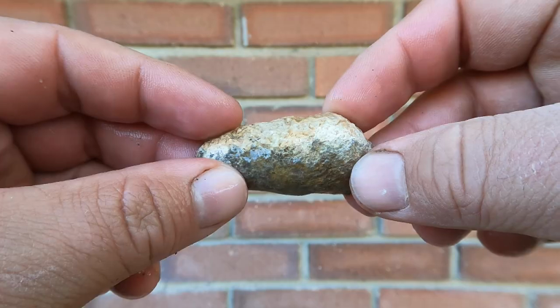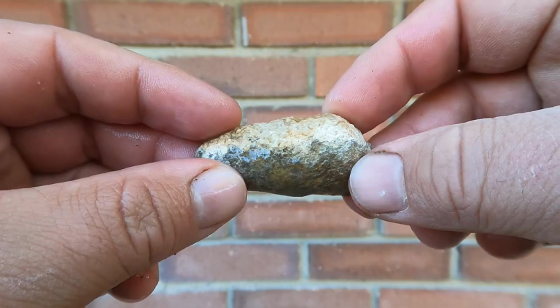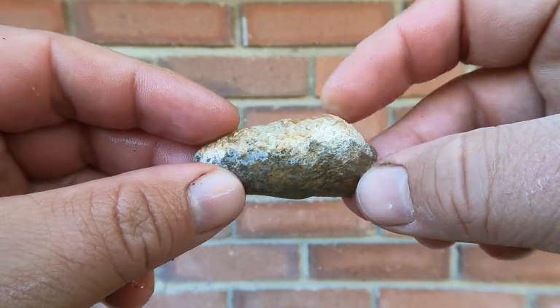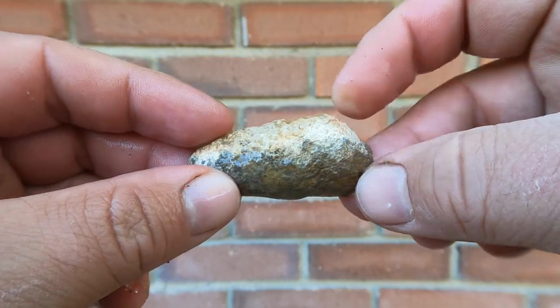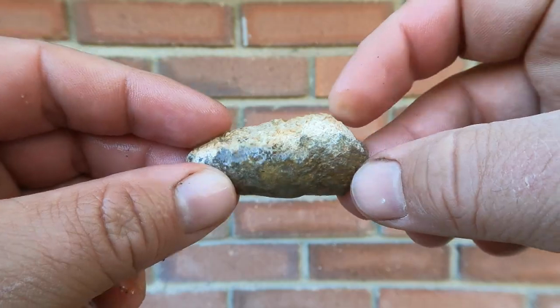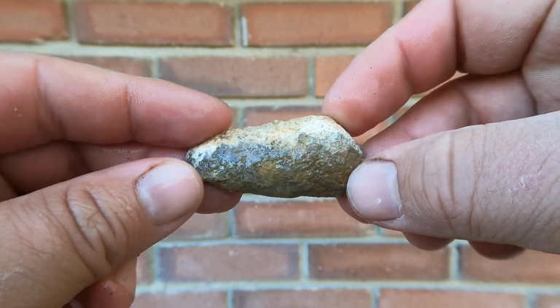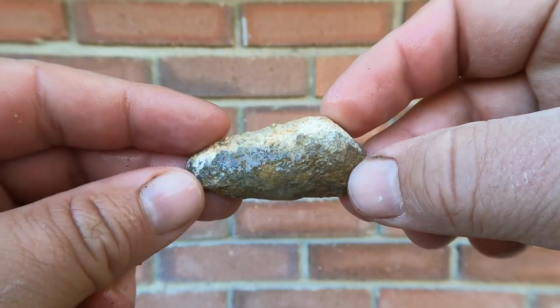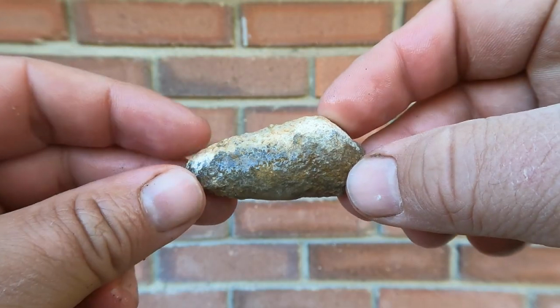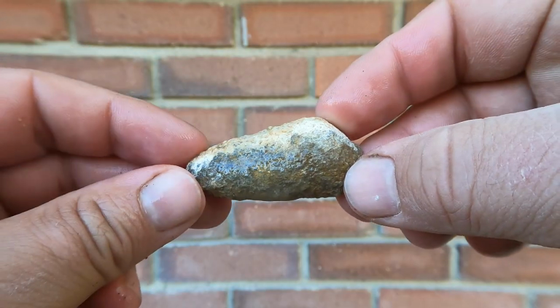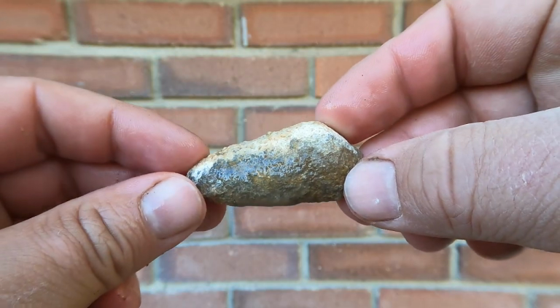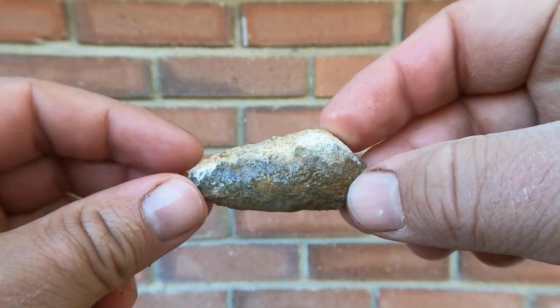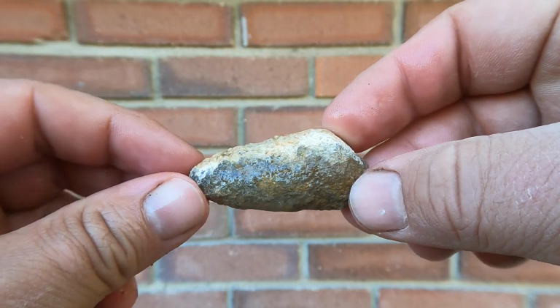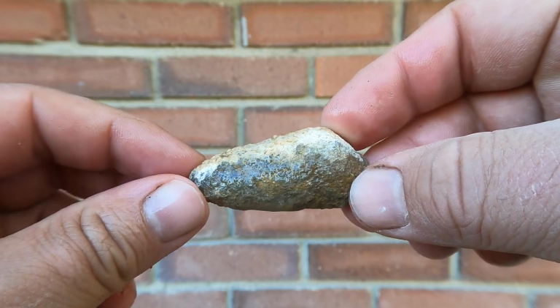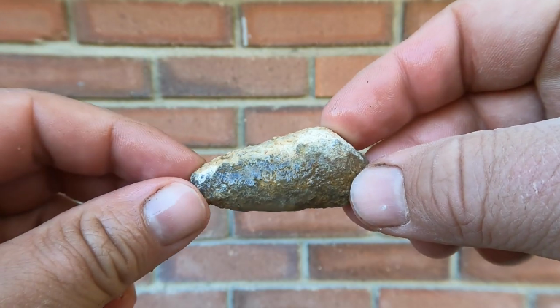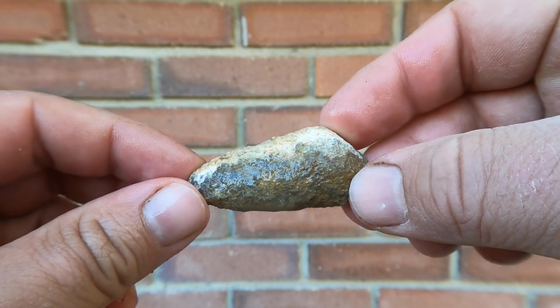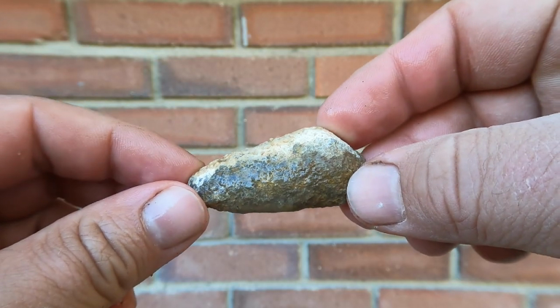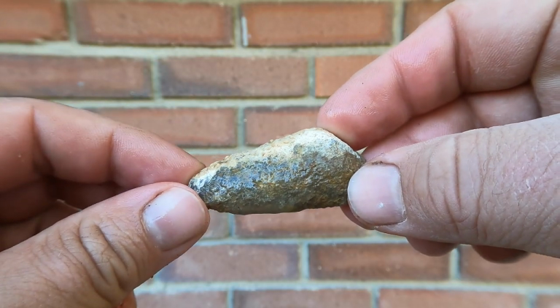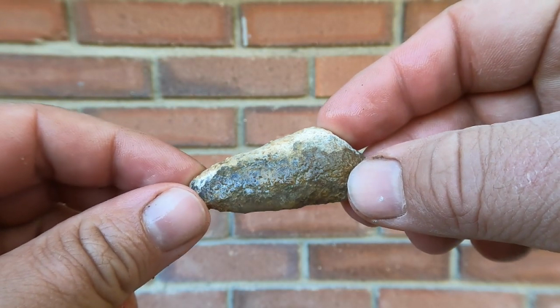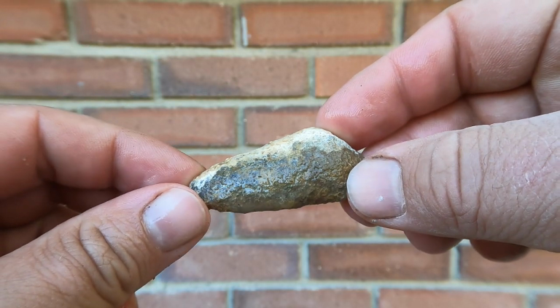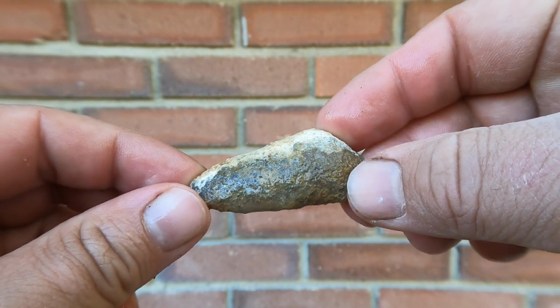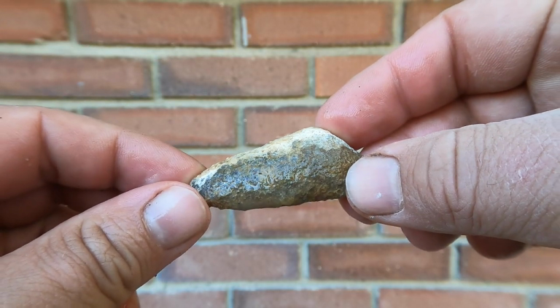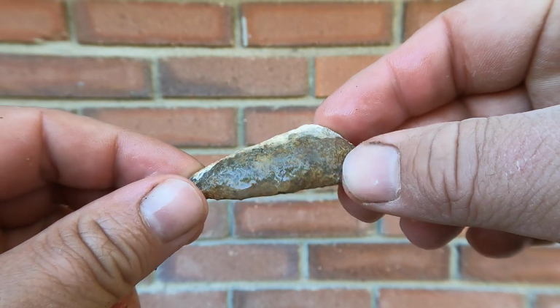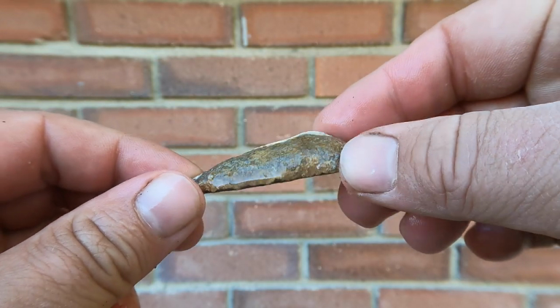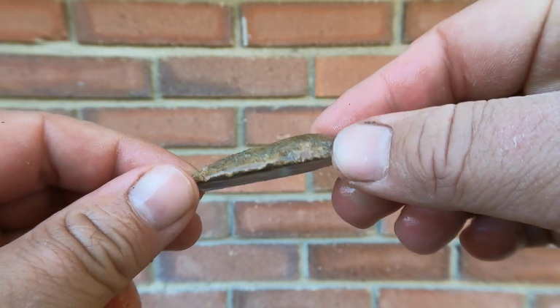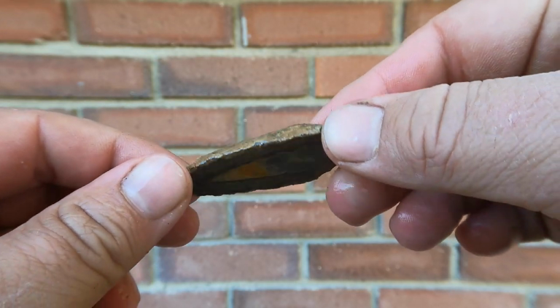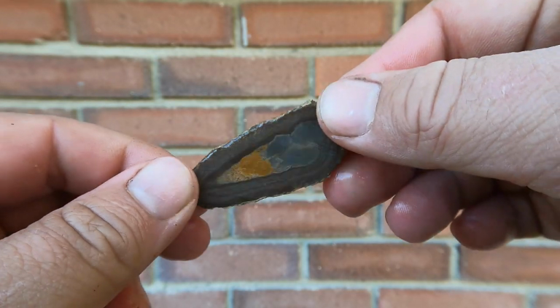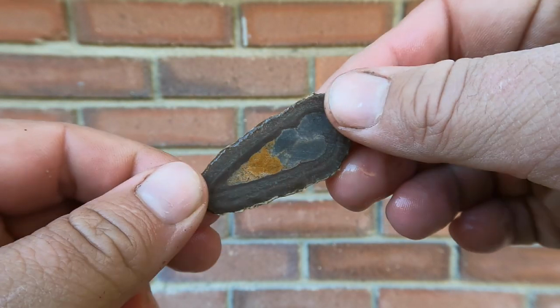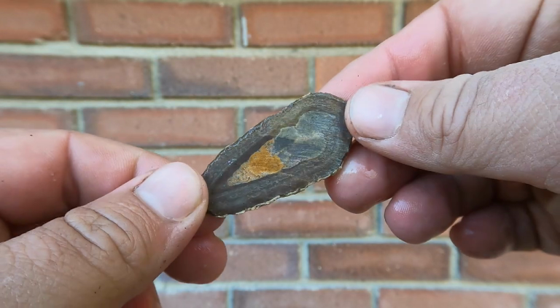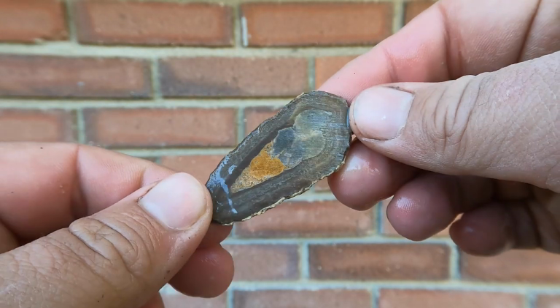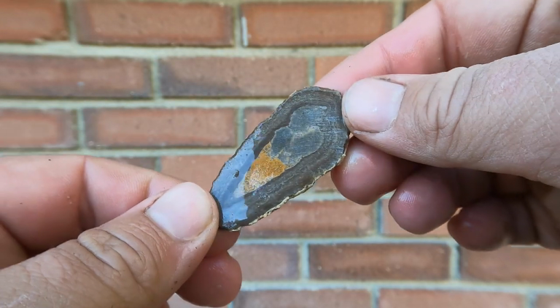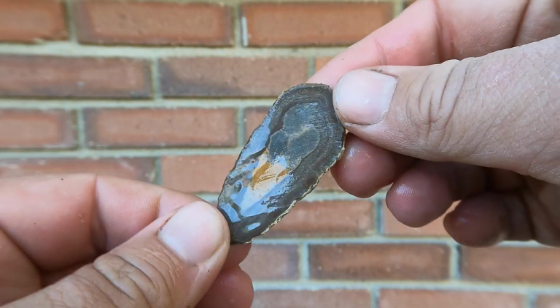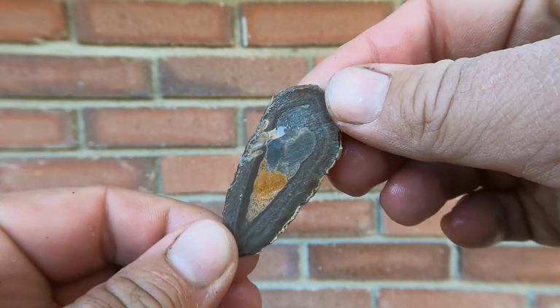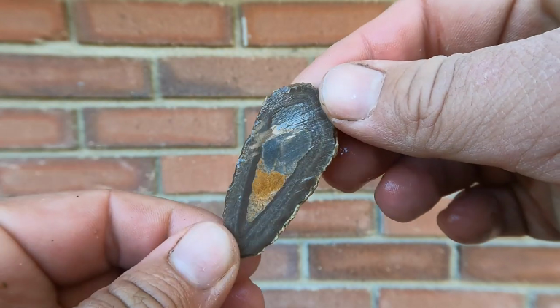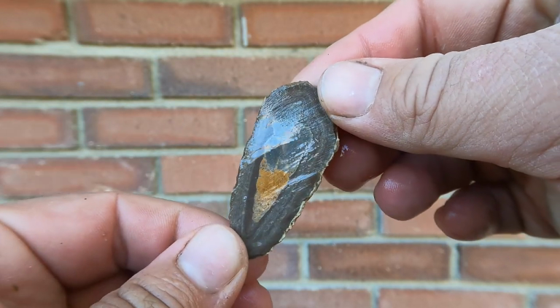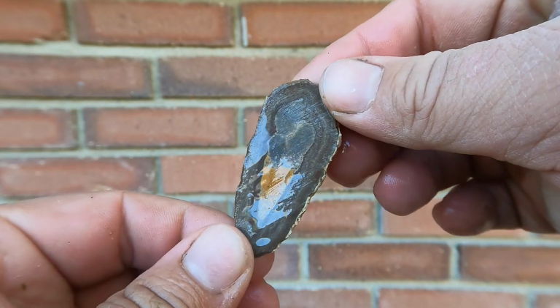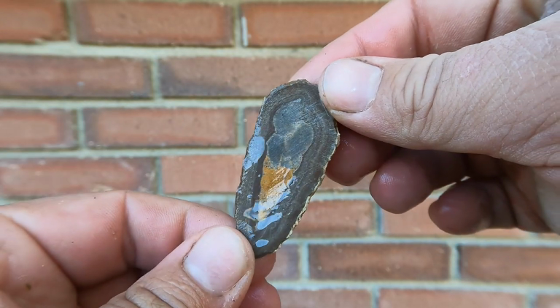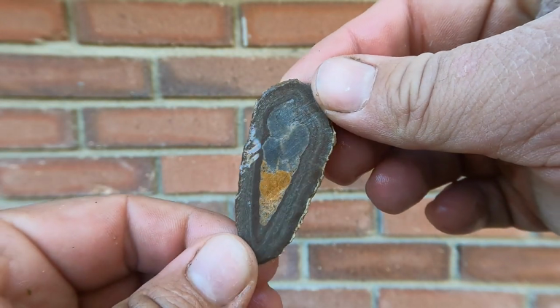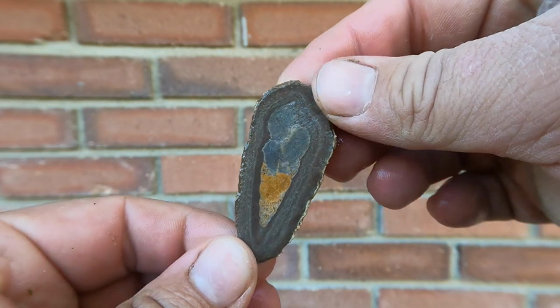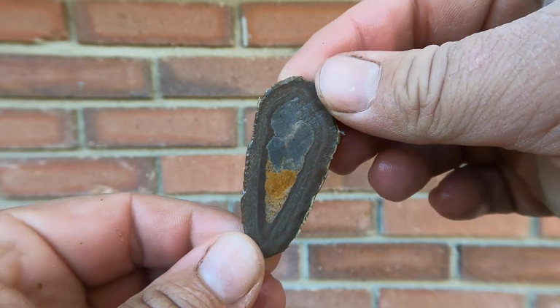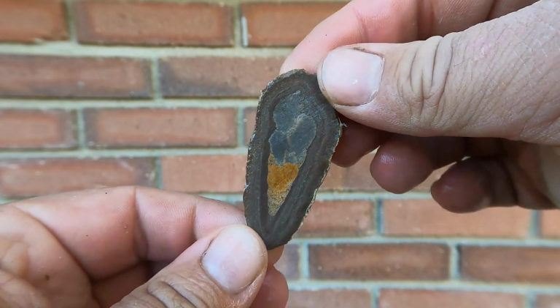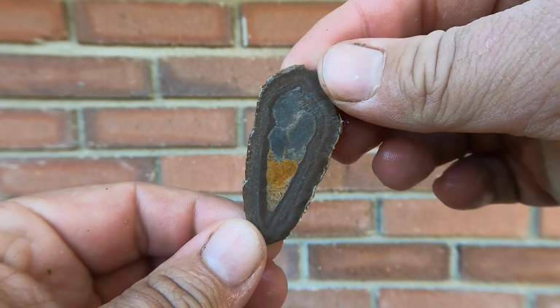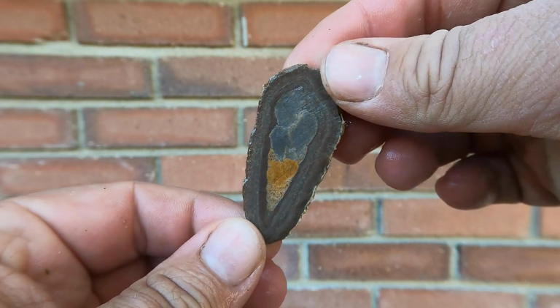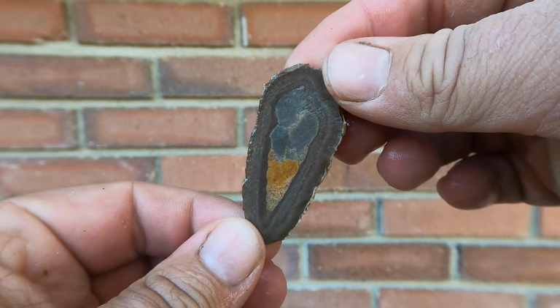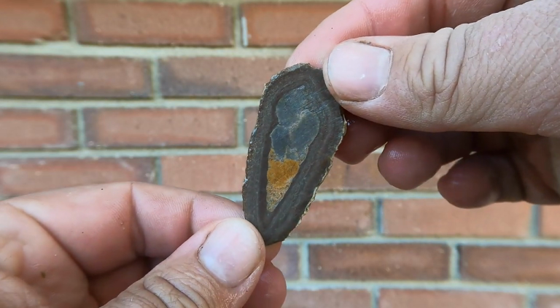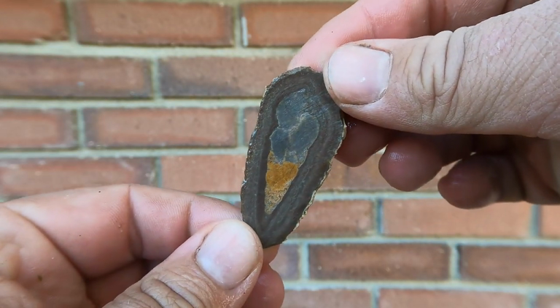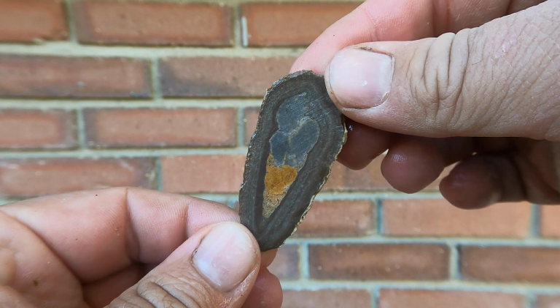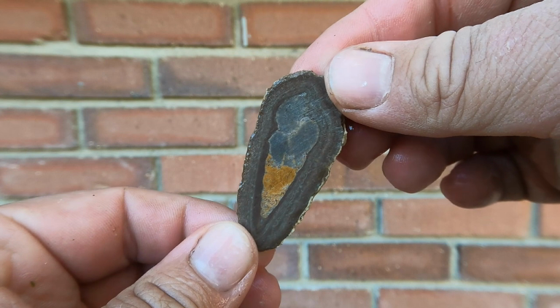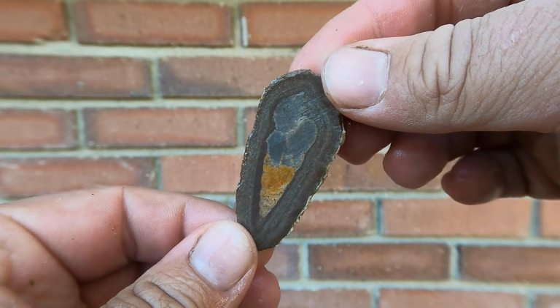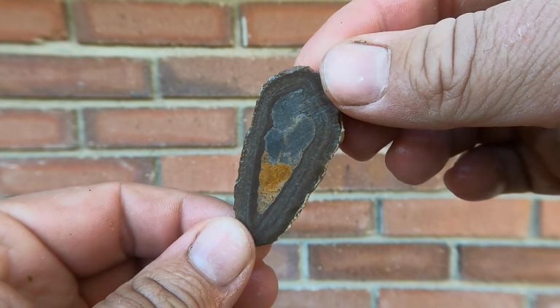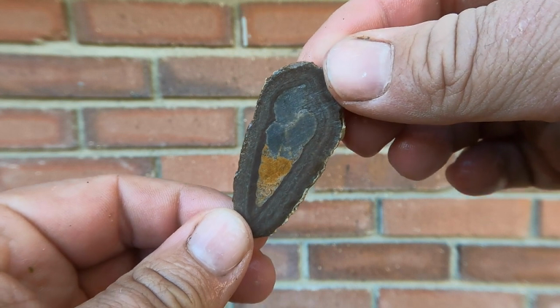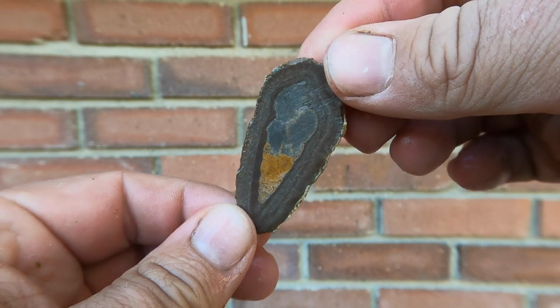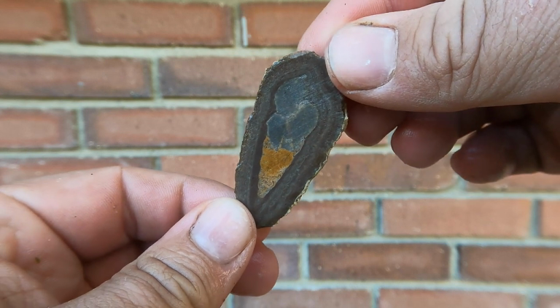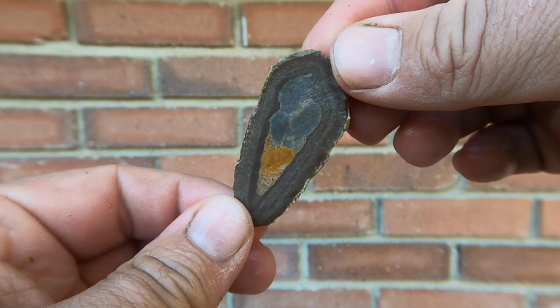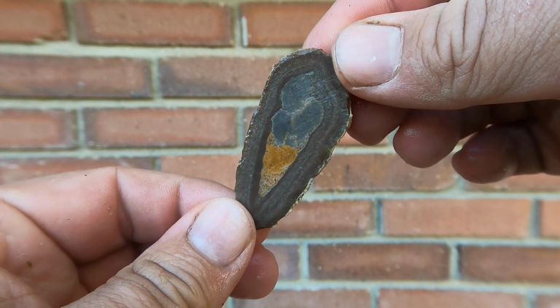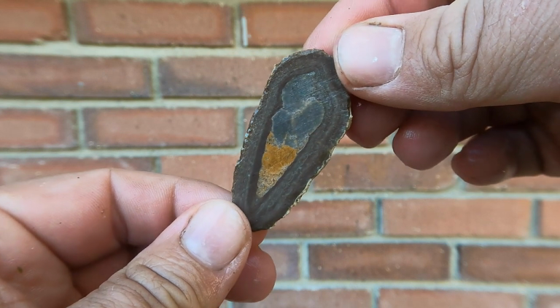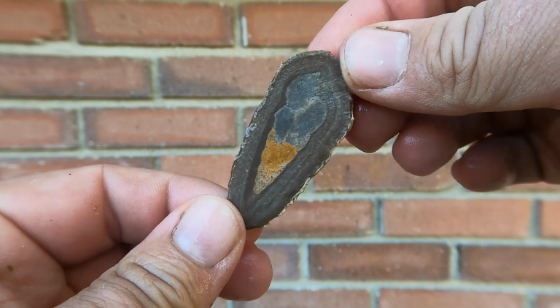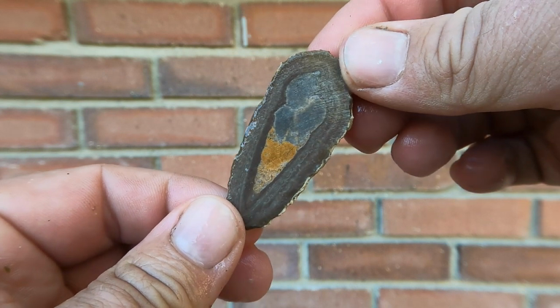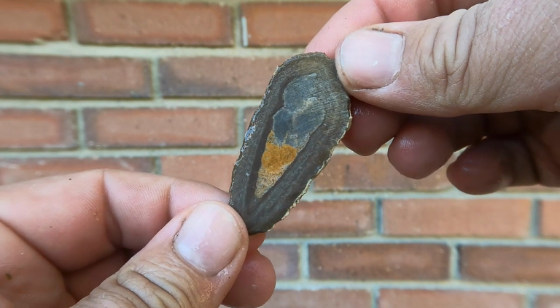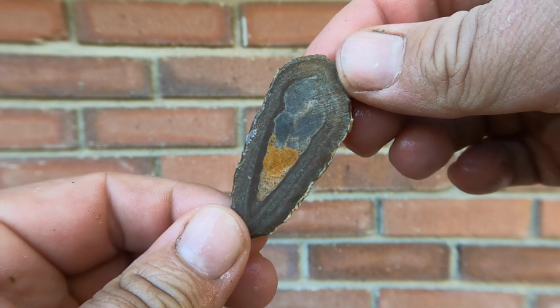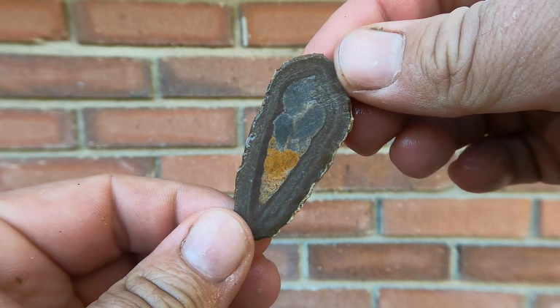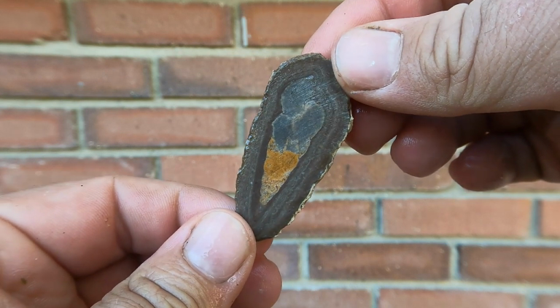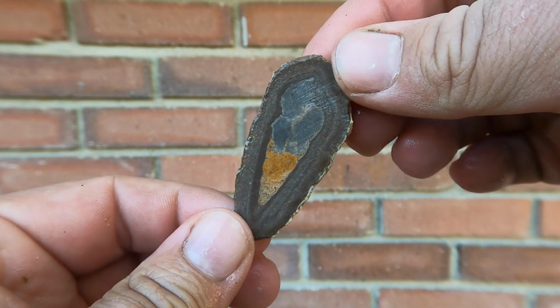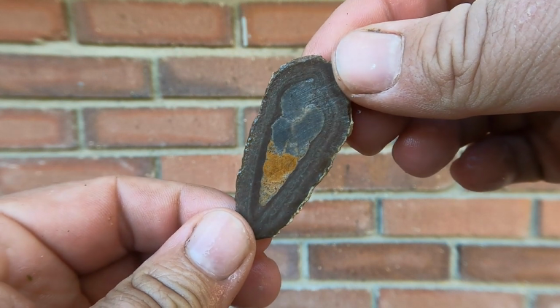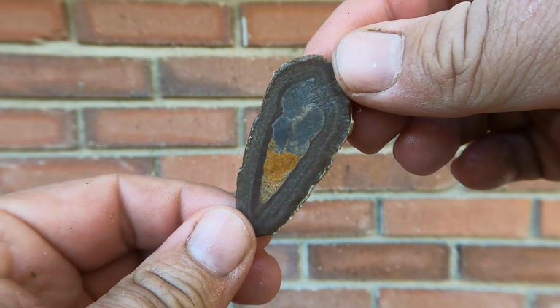Starting this off with some of the birds eye marble with the shell fossil. And this one became a nice ice cream cone shape. Nice.